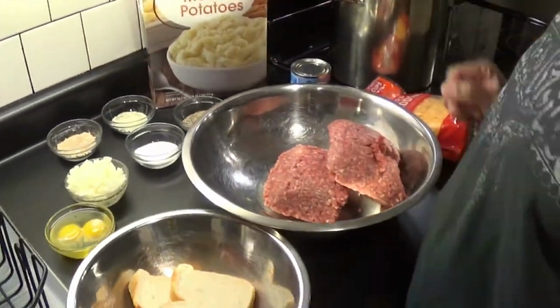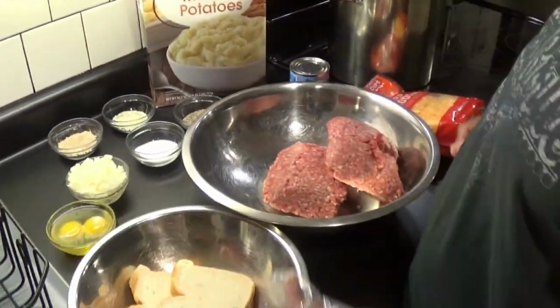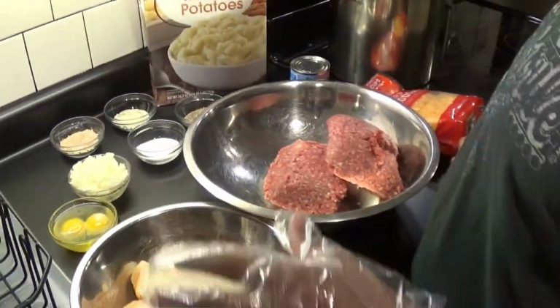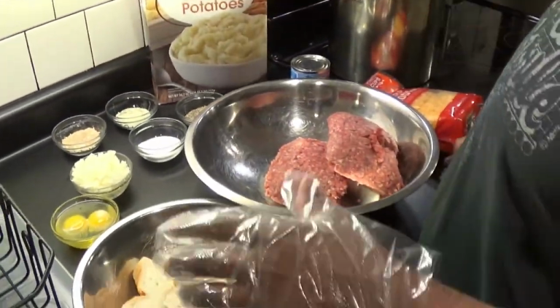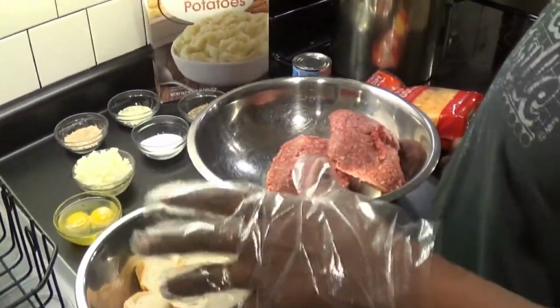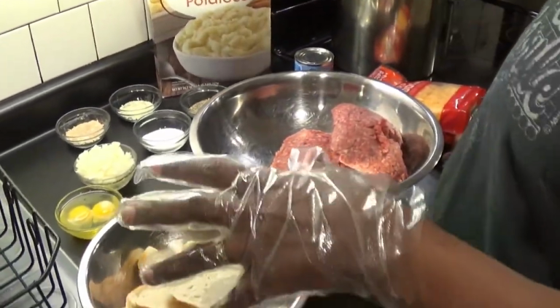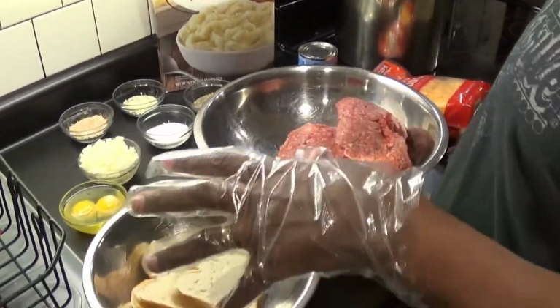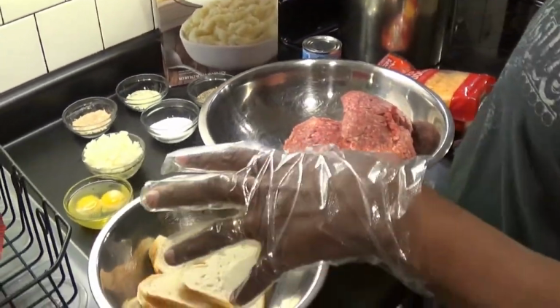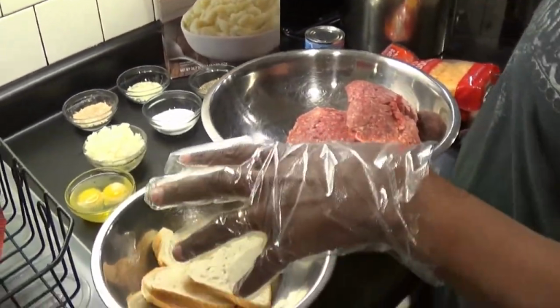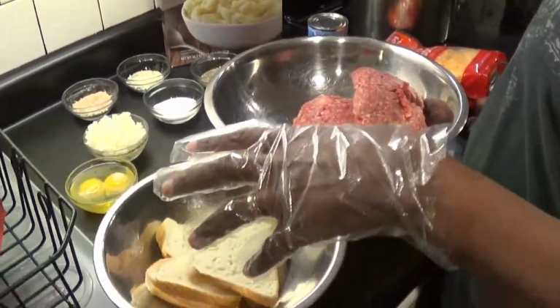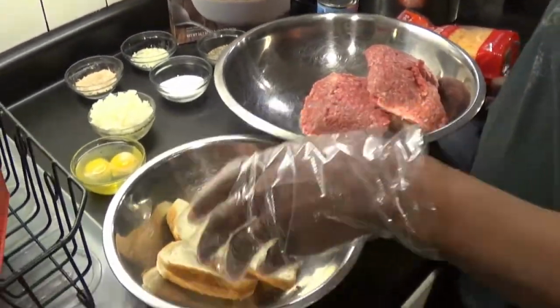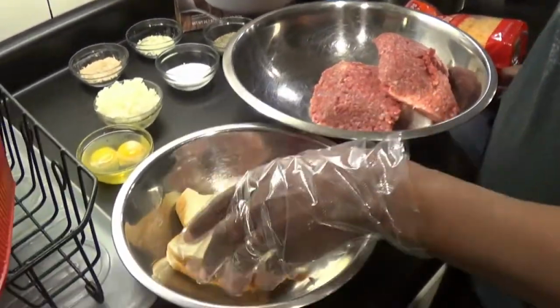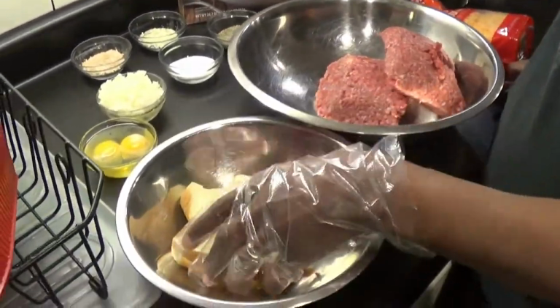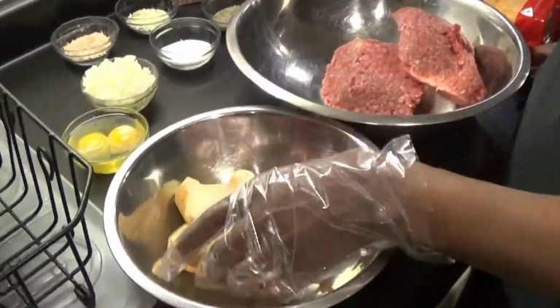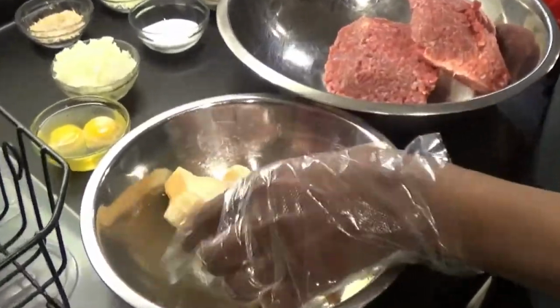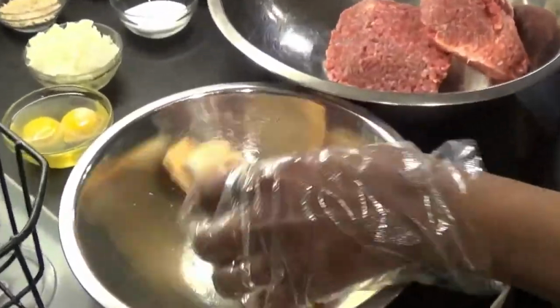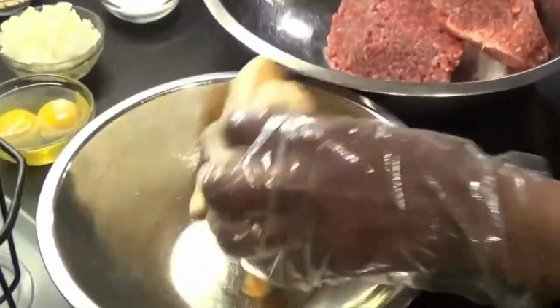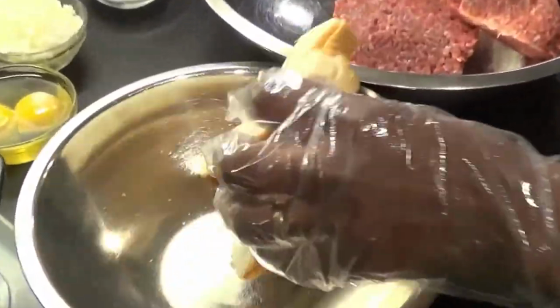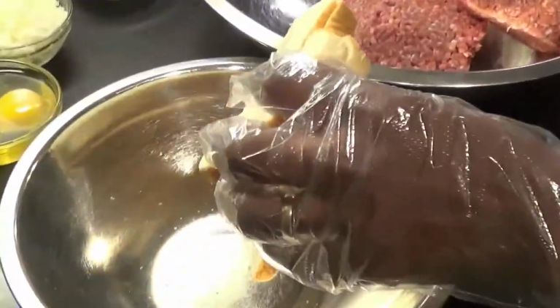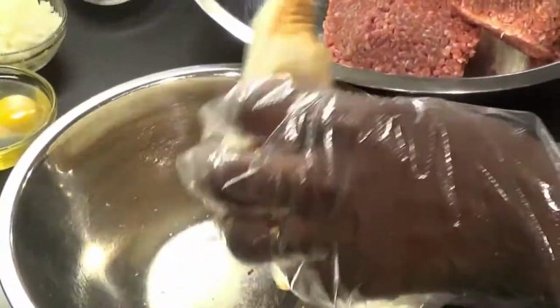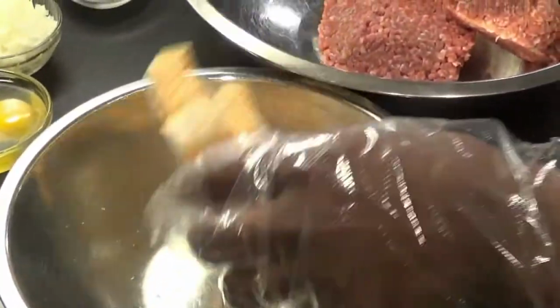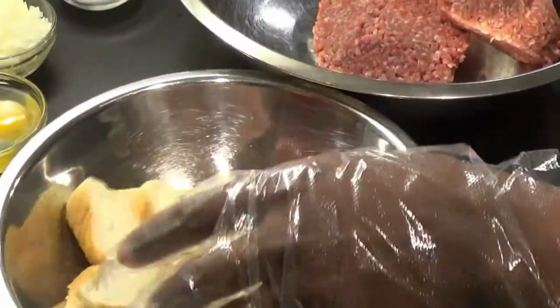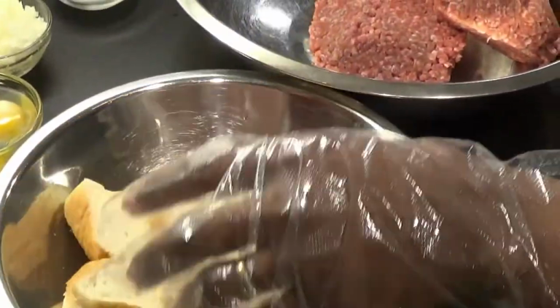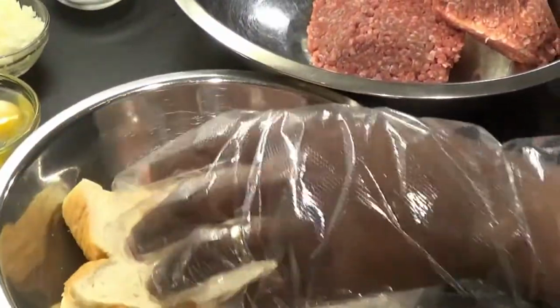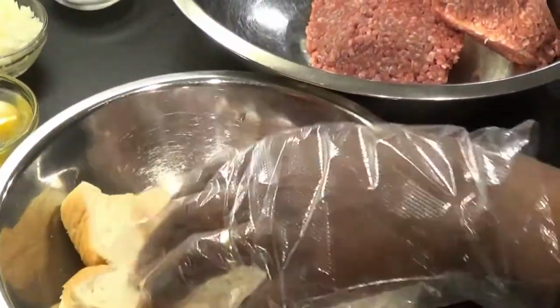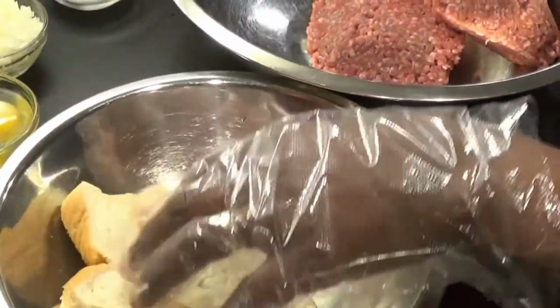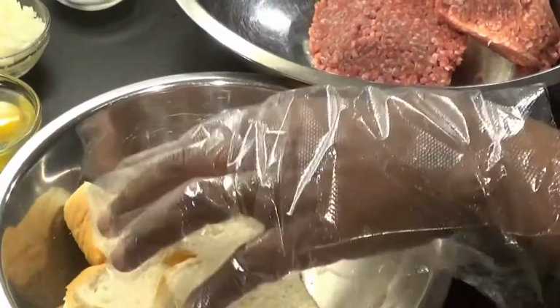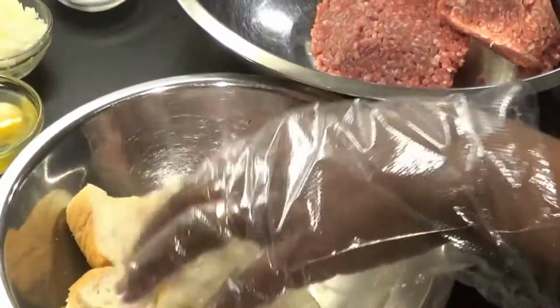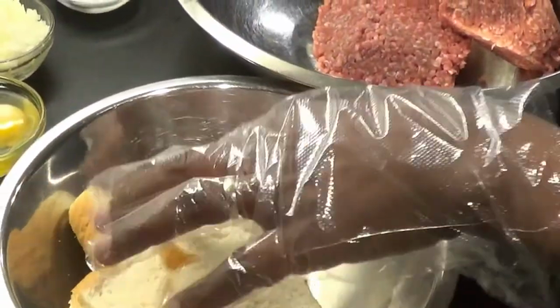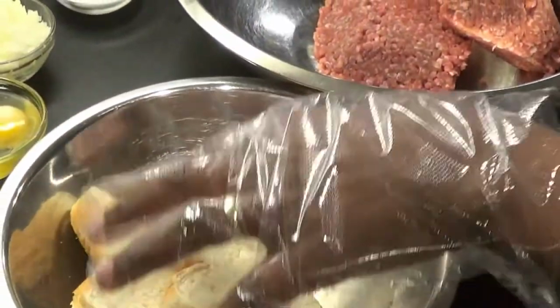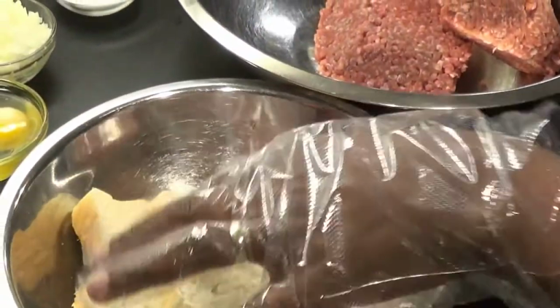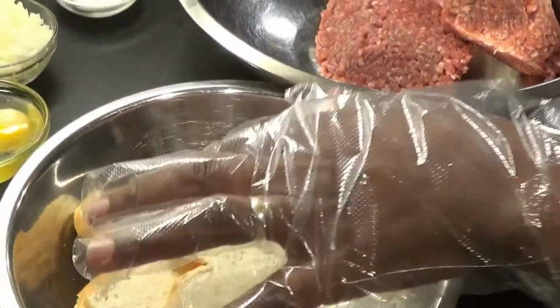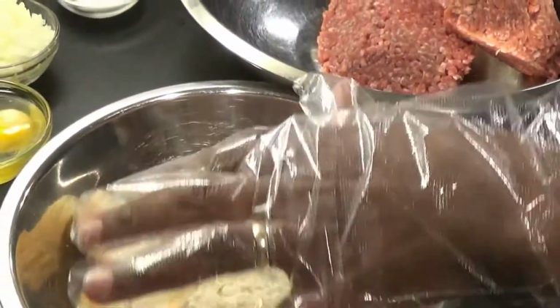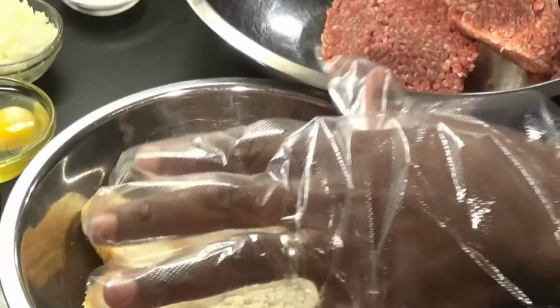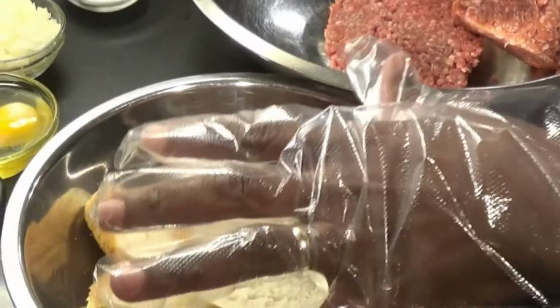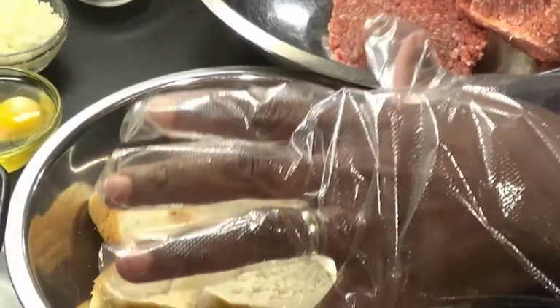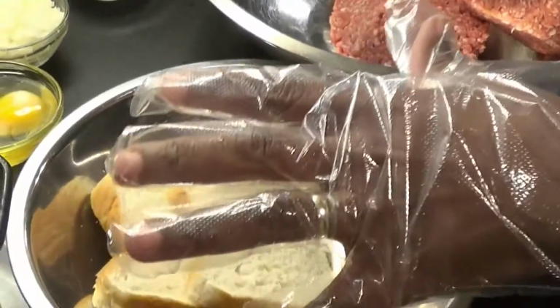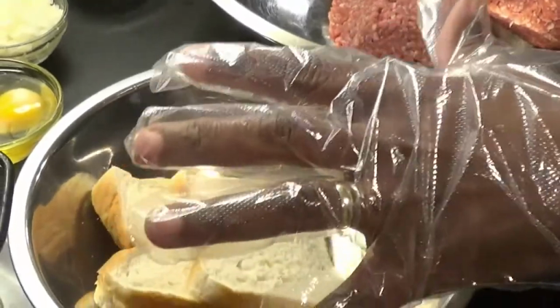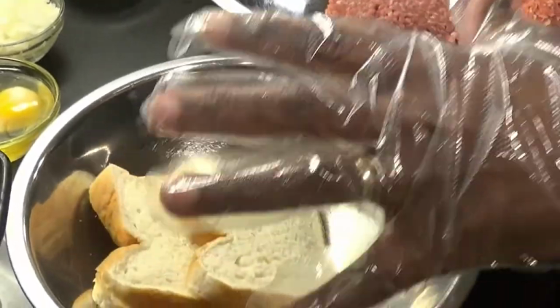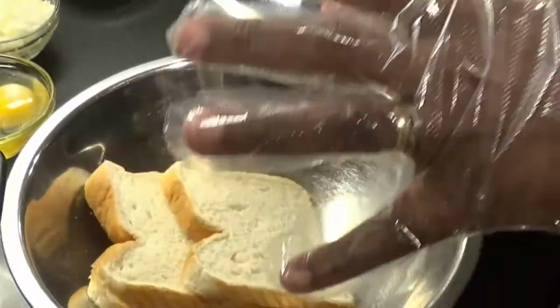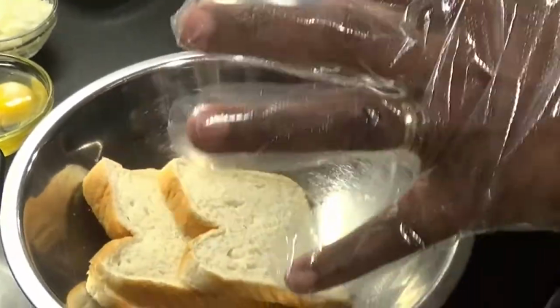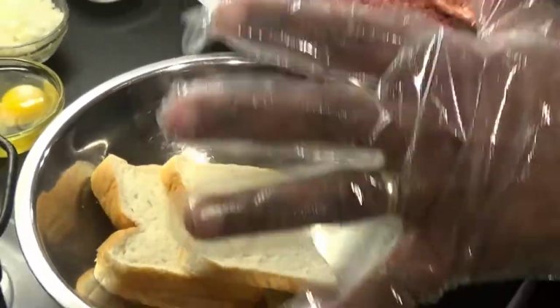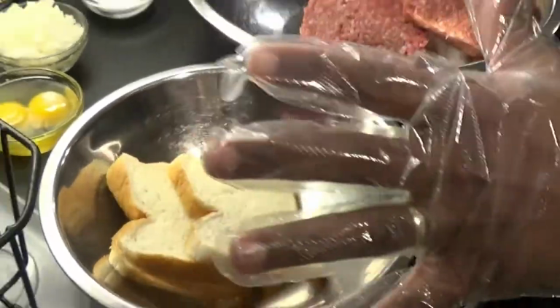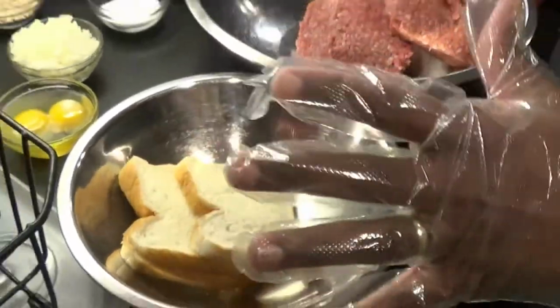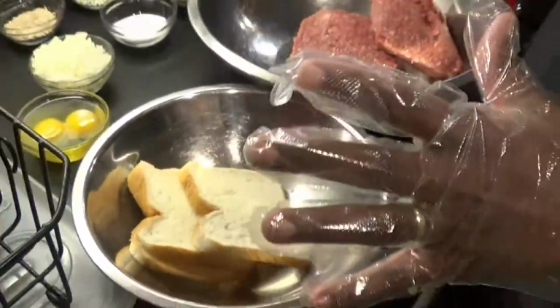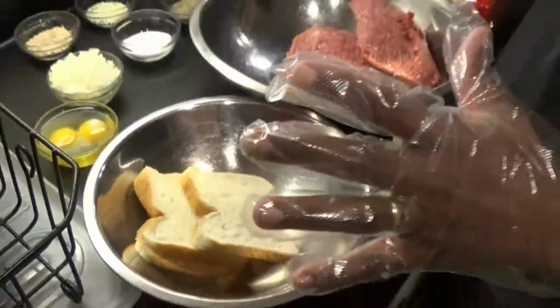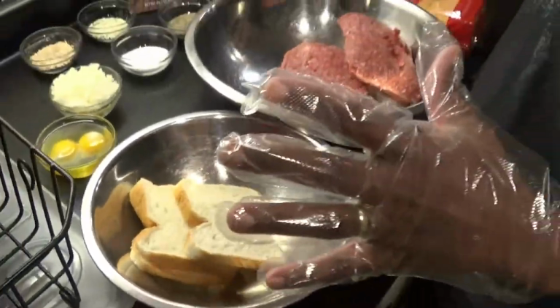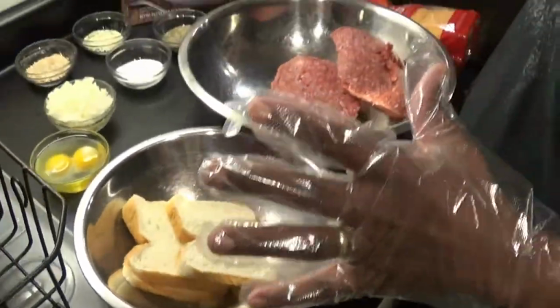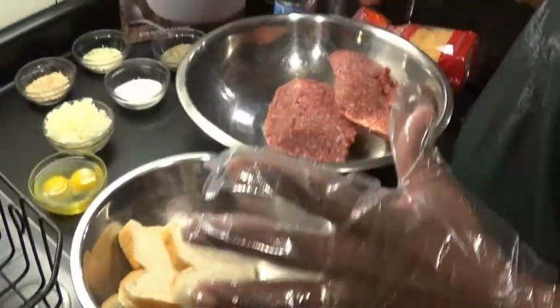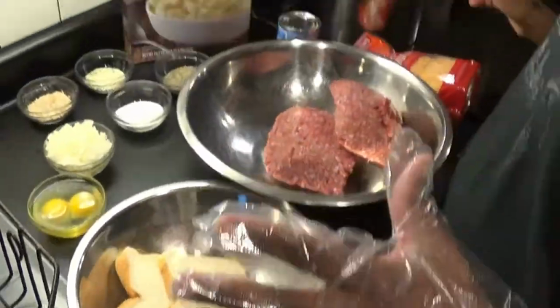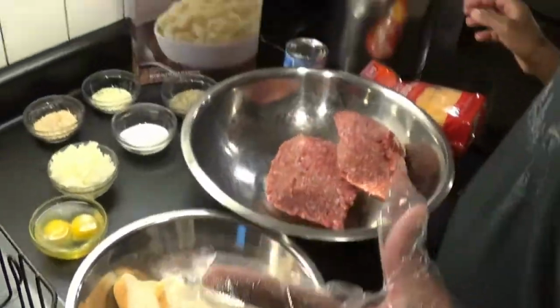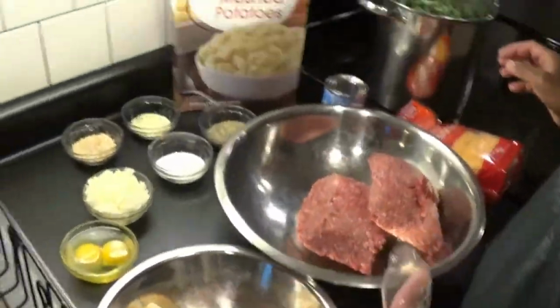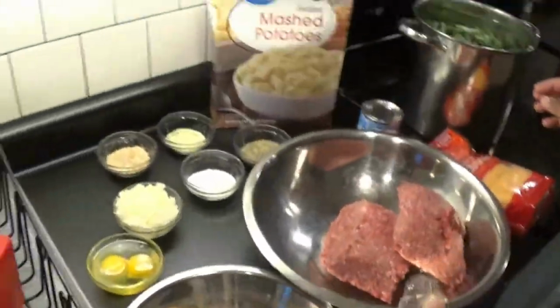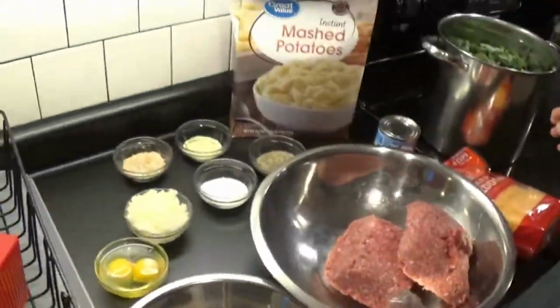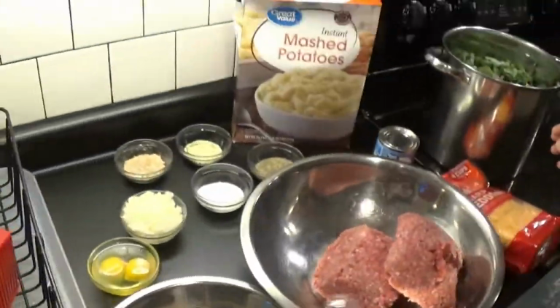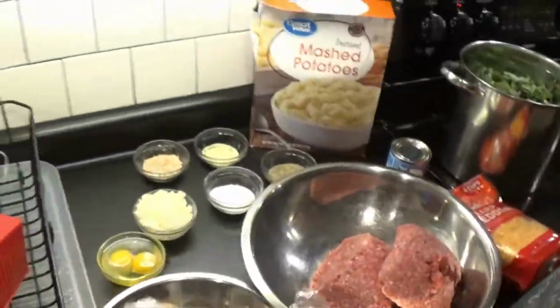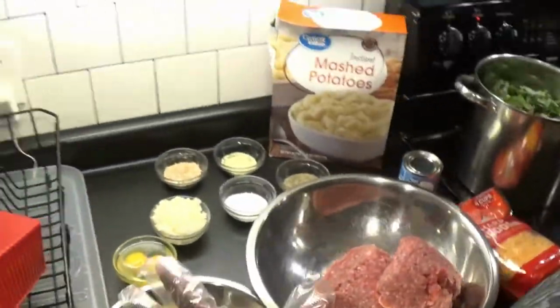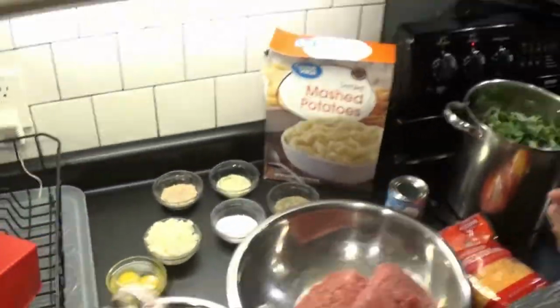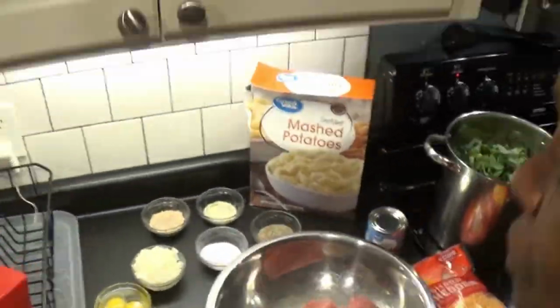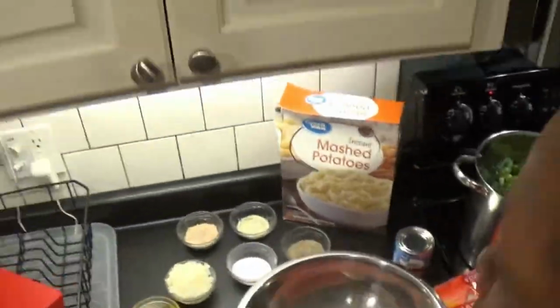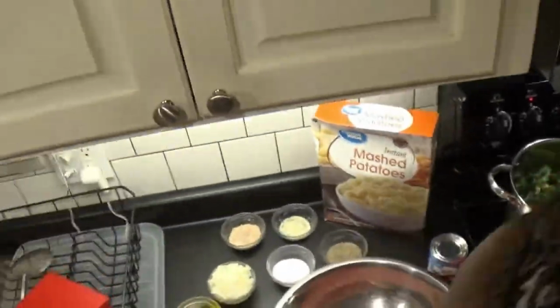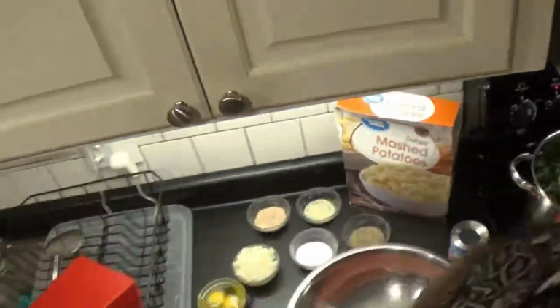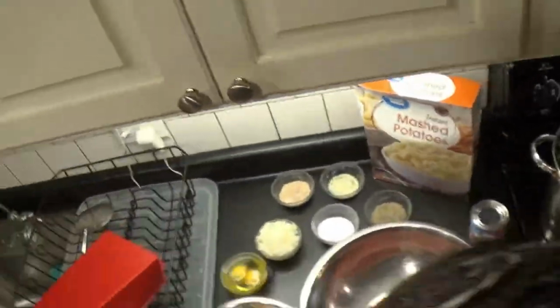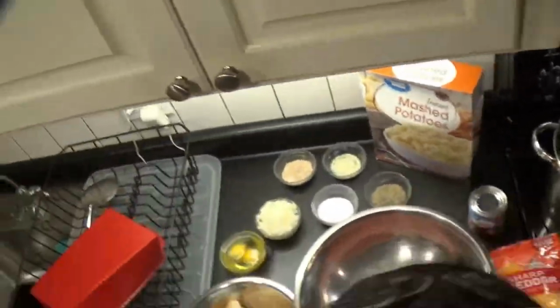And then it's got about three slices of bread. Three whole loaves? No, I said three slices.